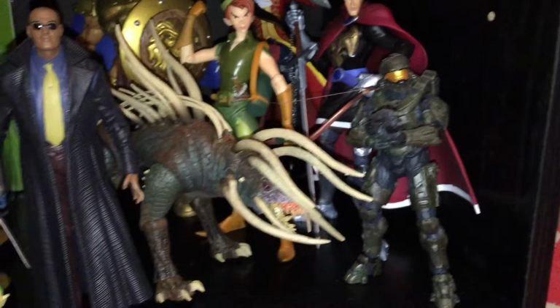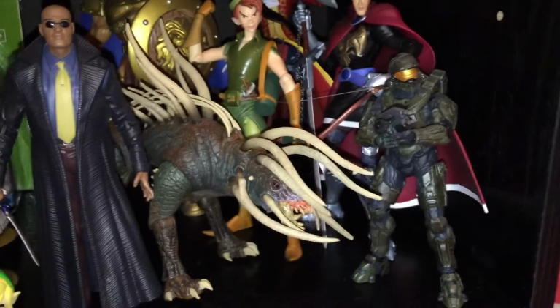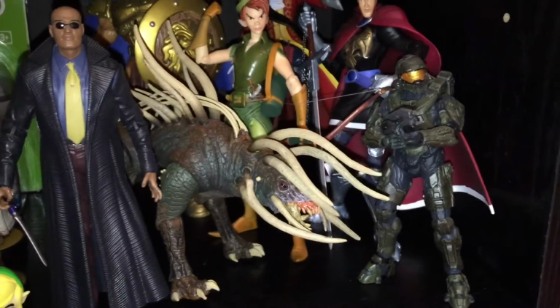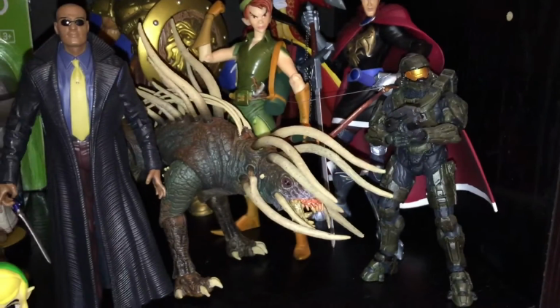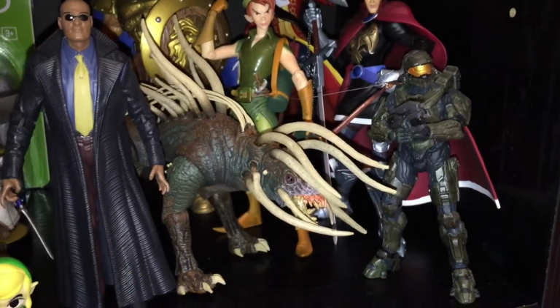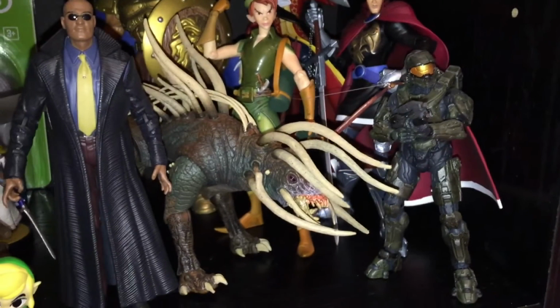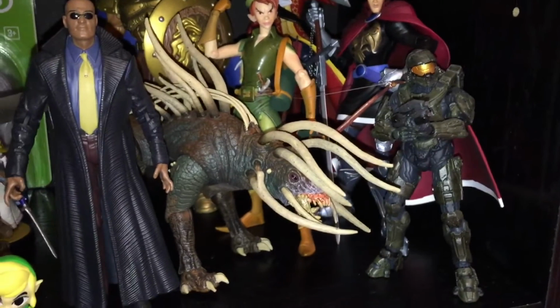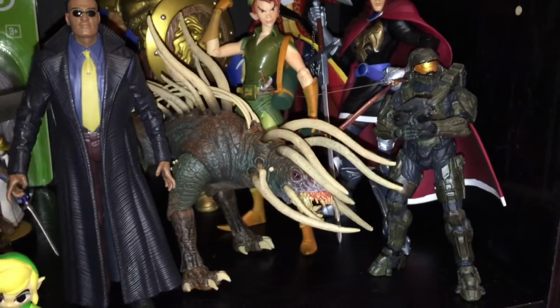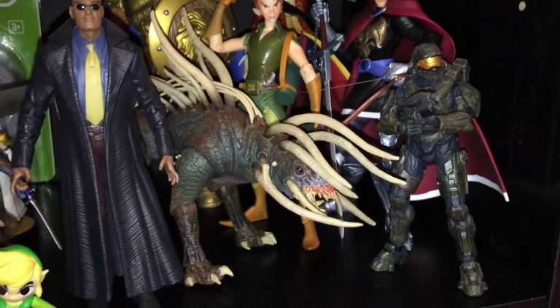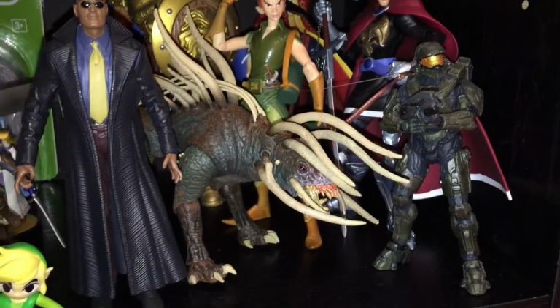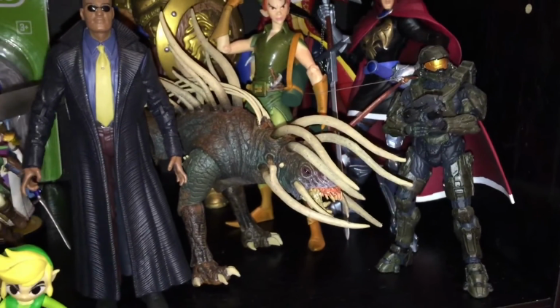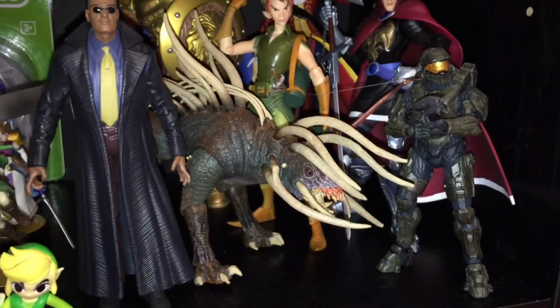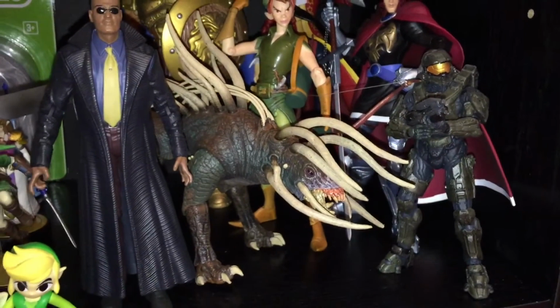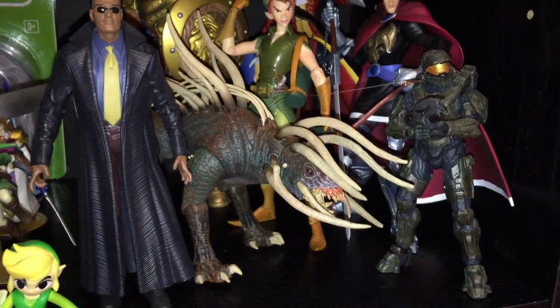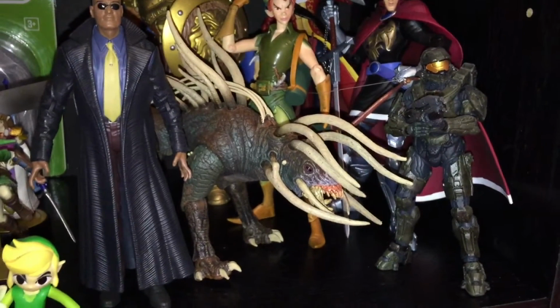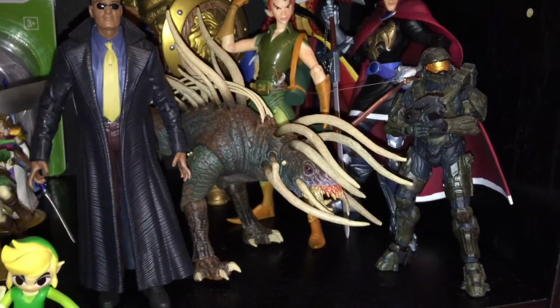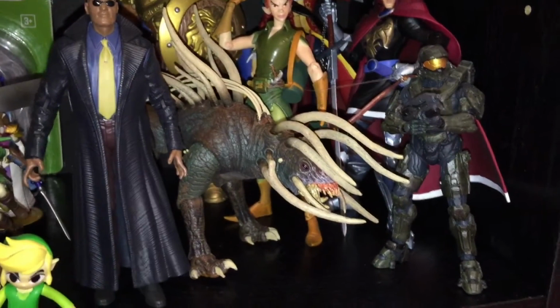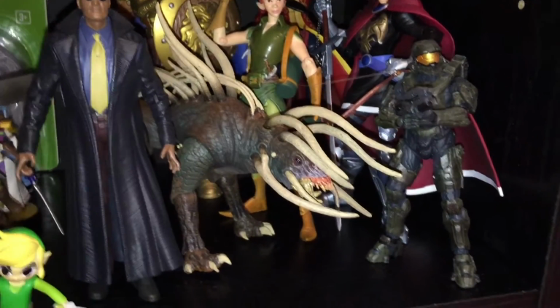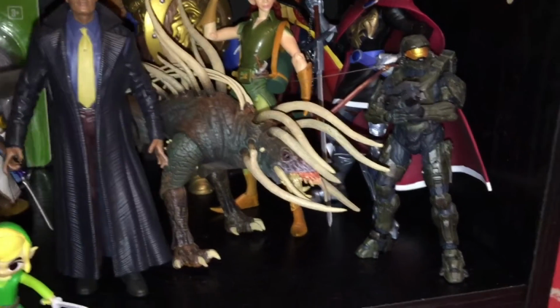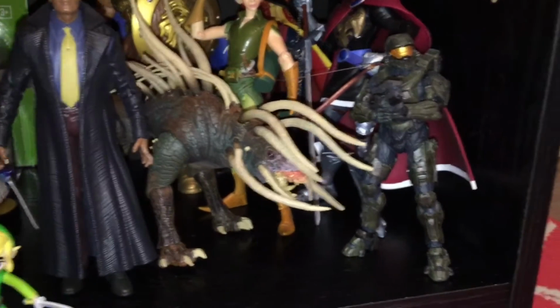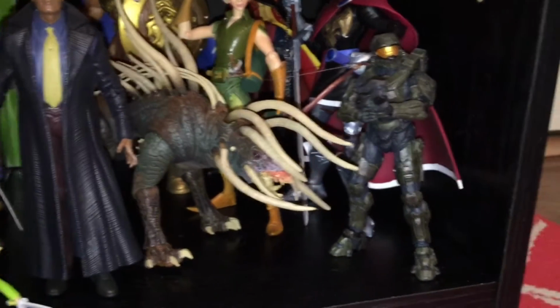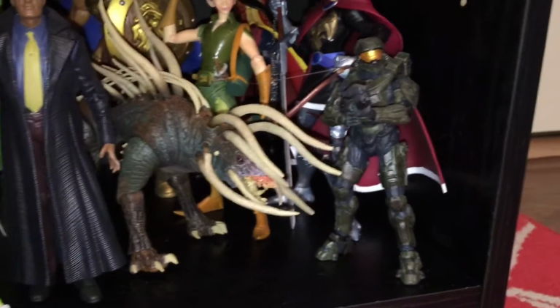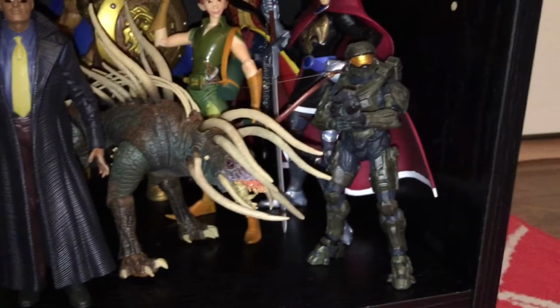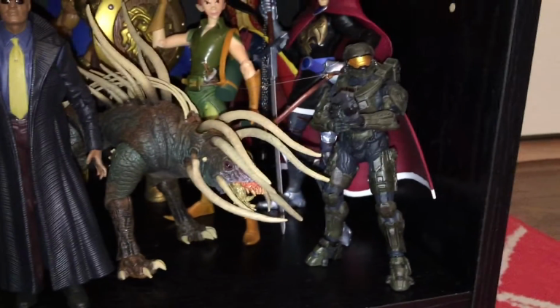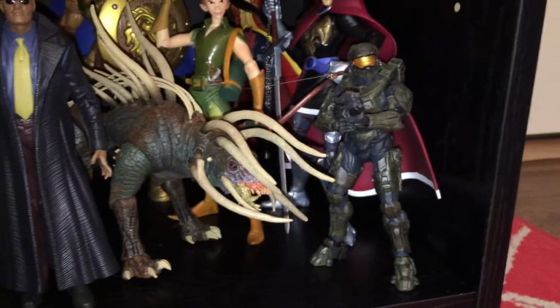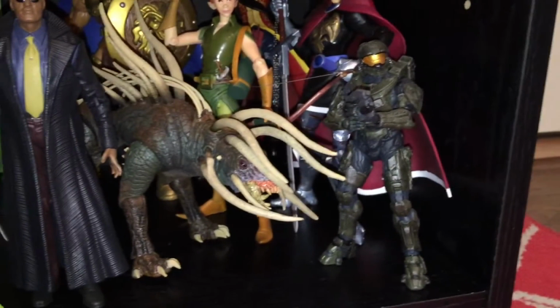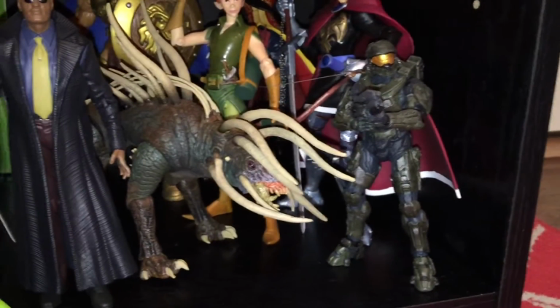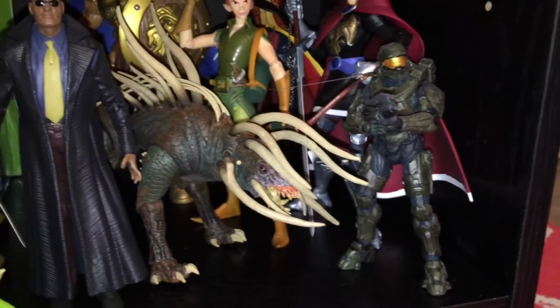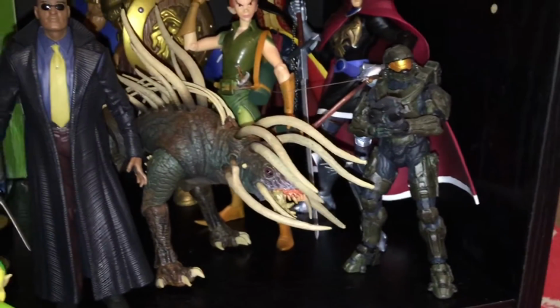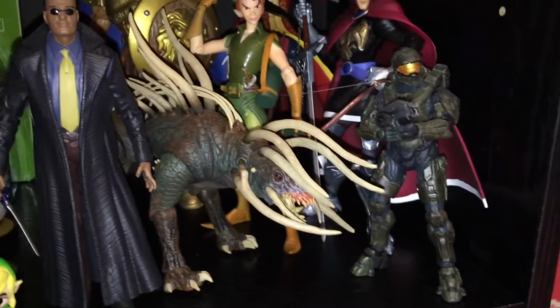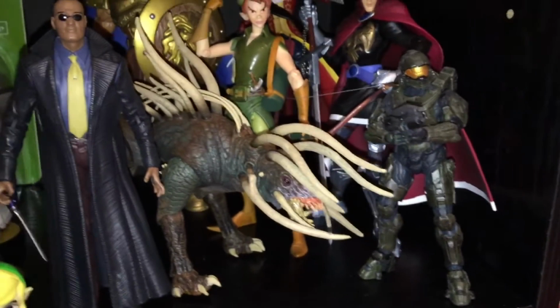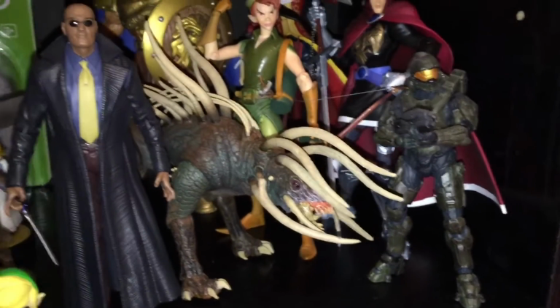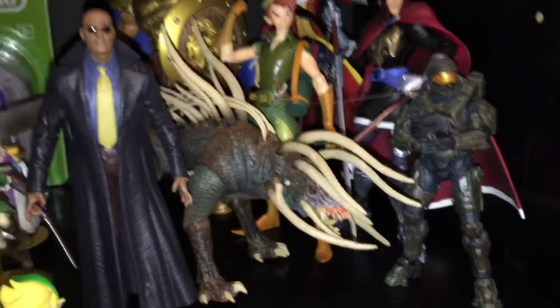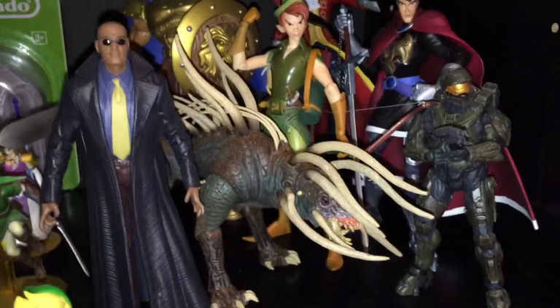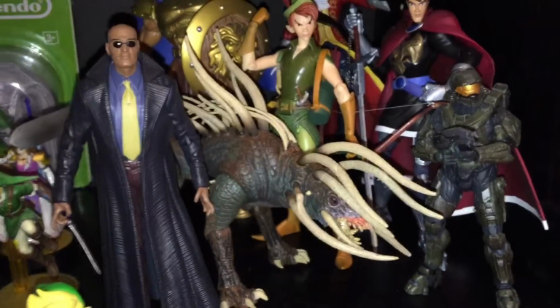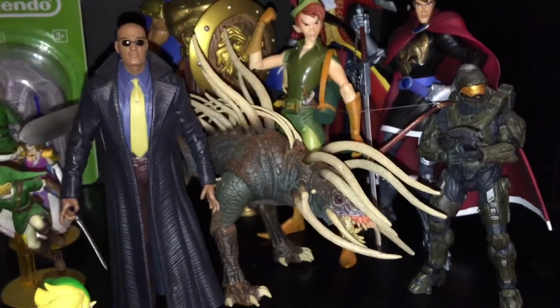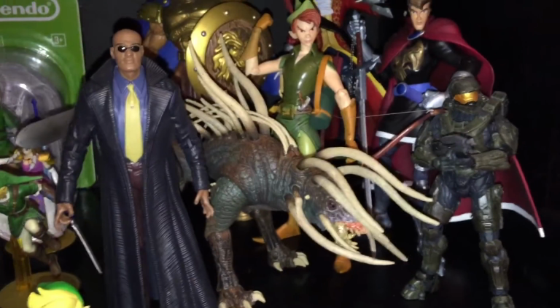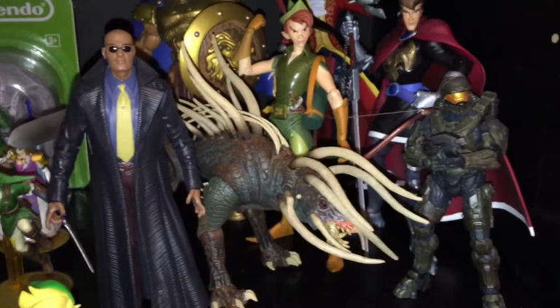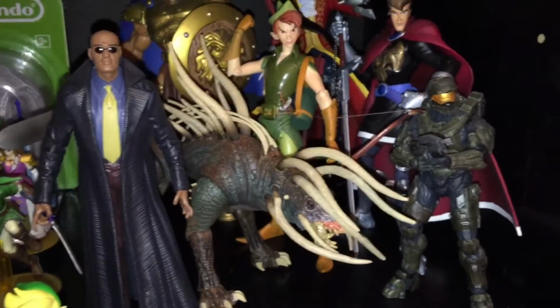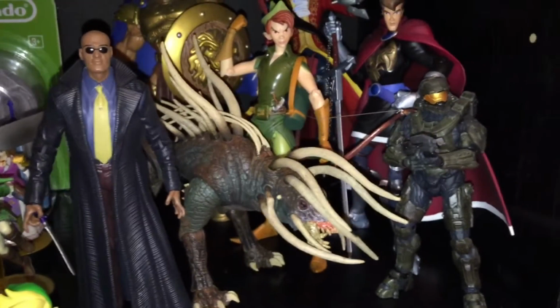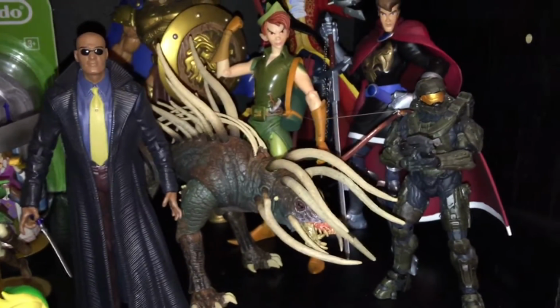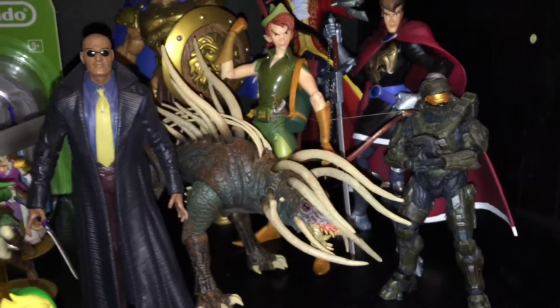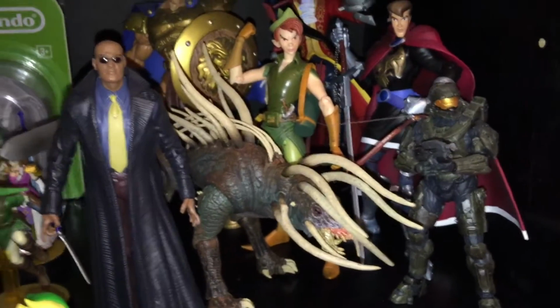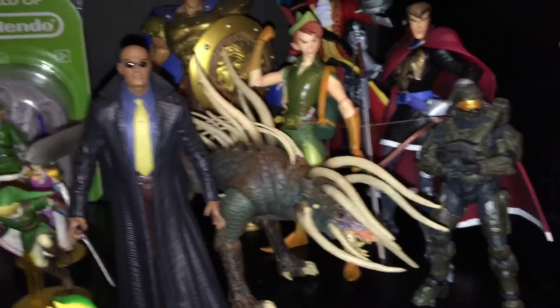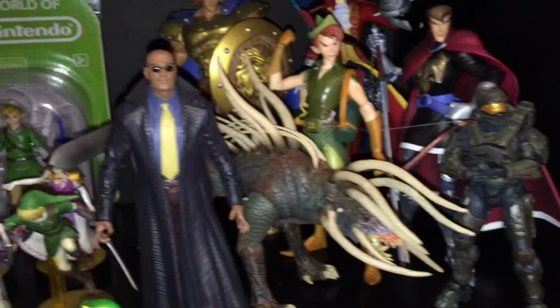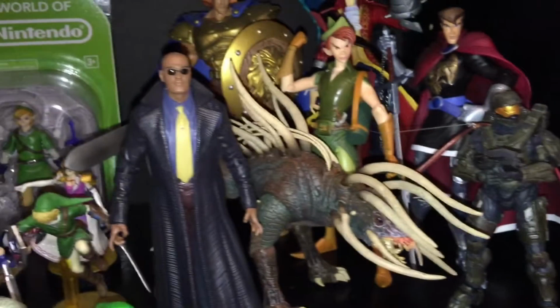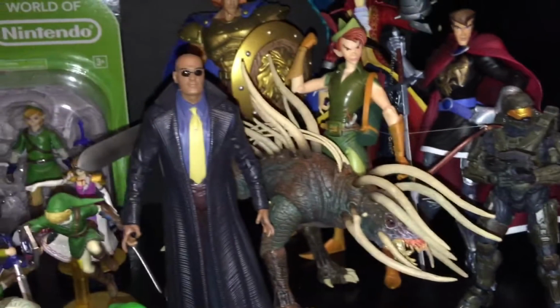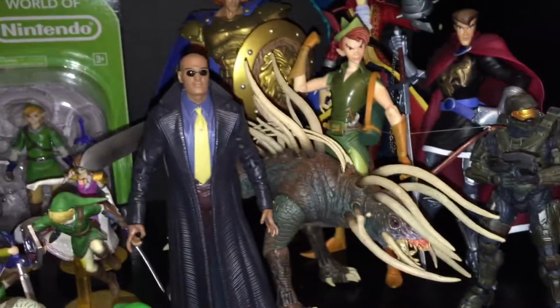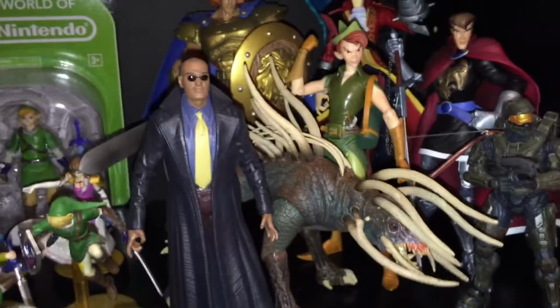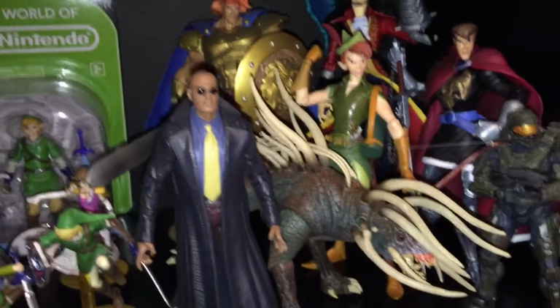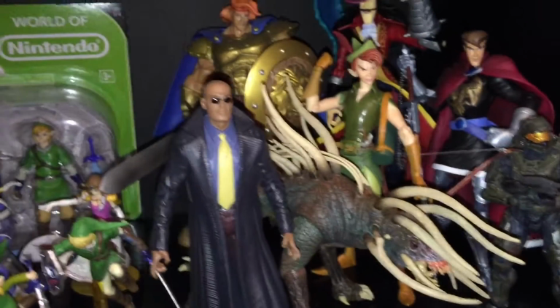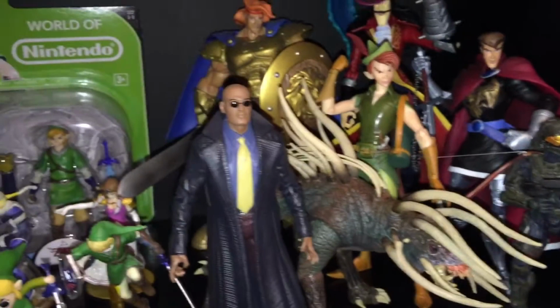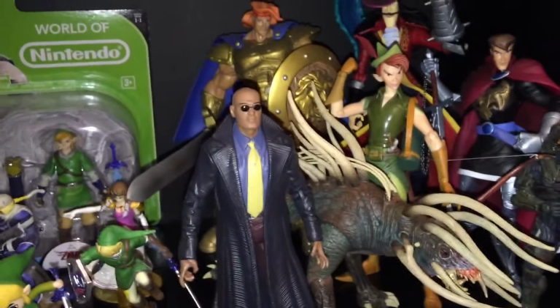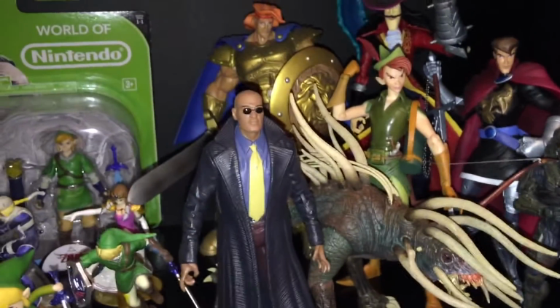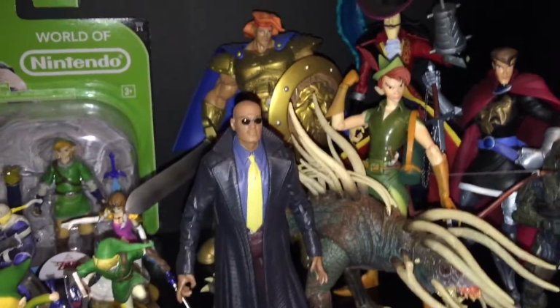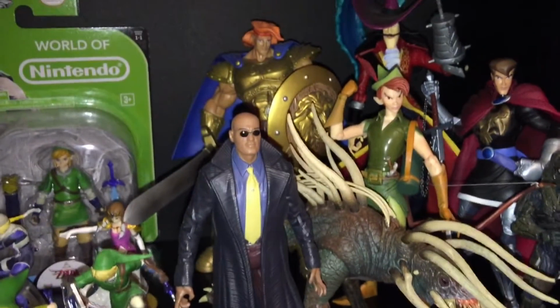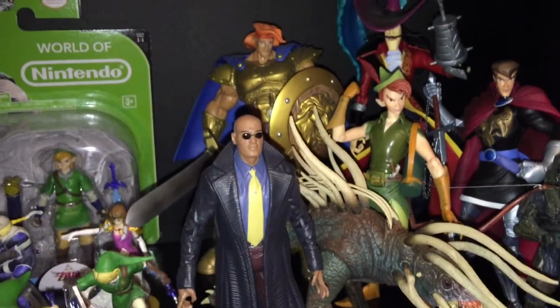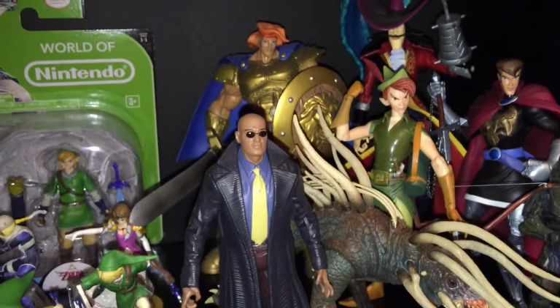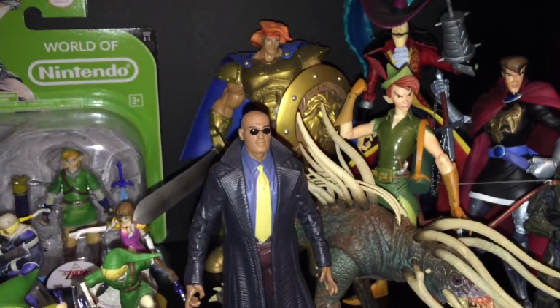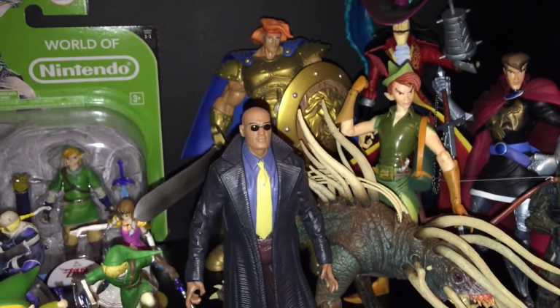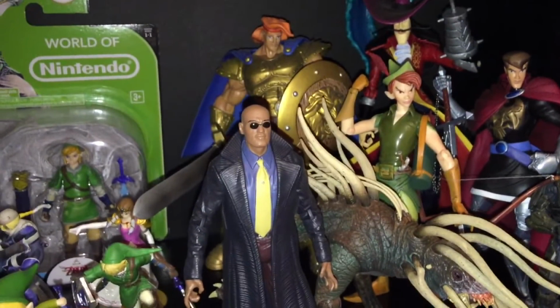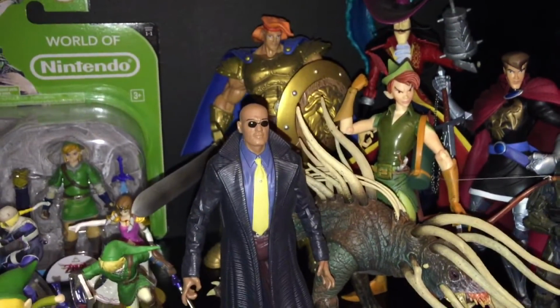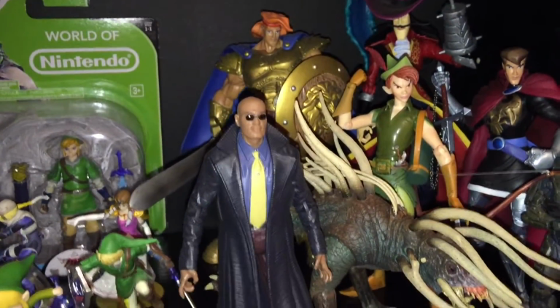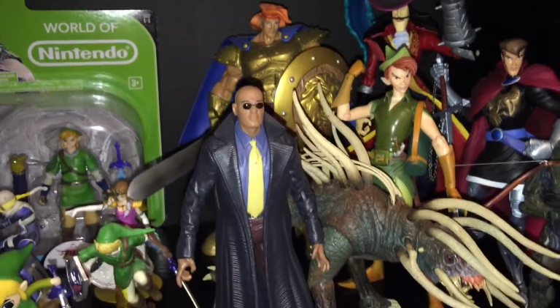The Predator Hound back there from NECA. And Morpheus.